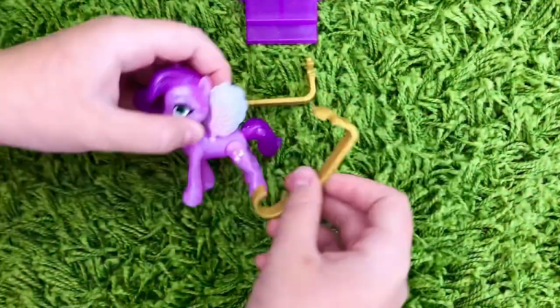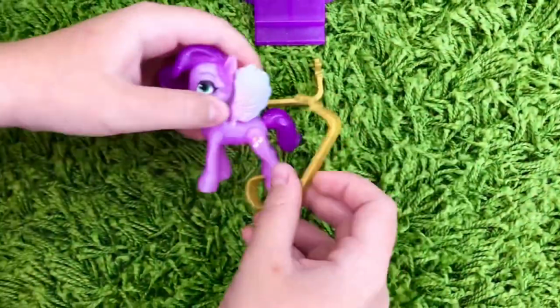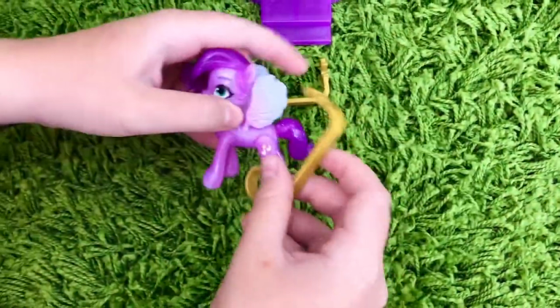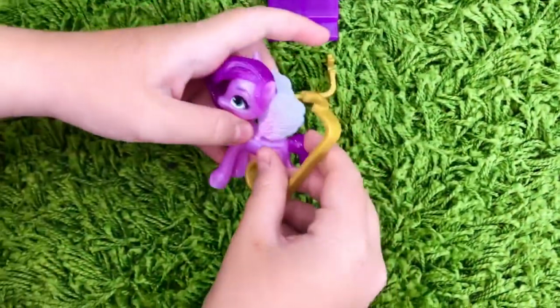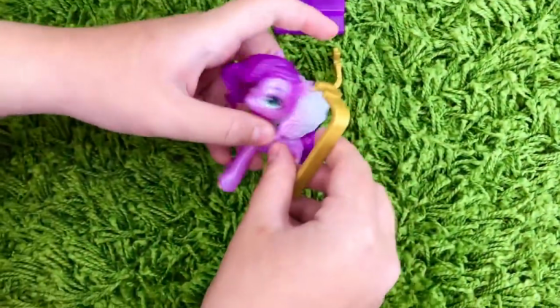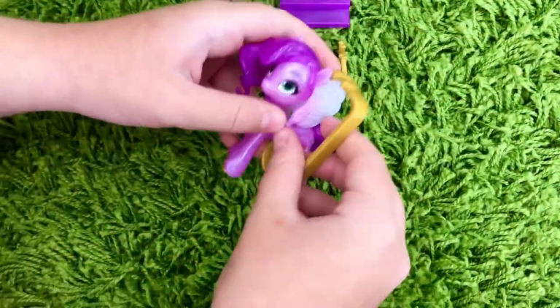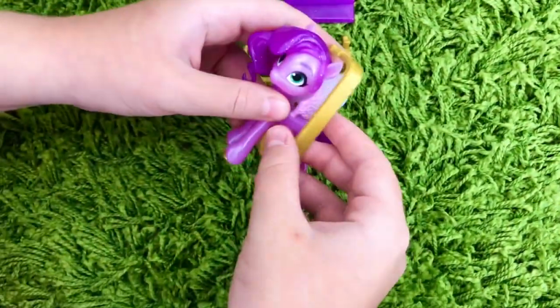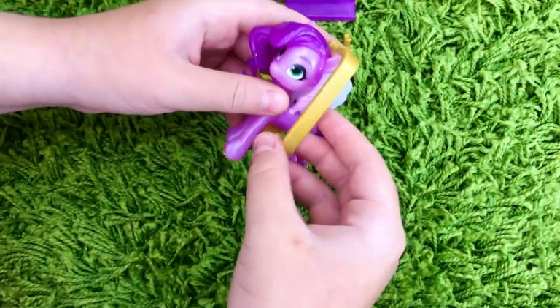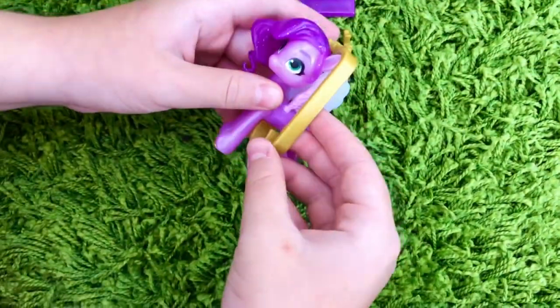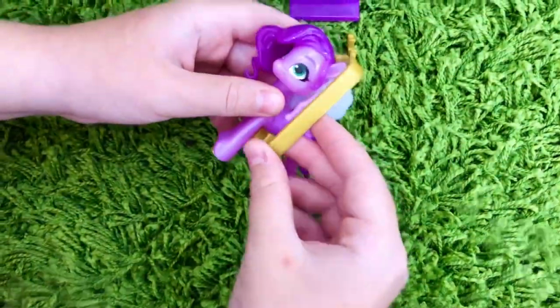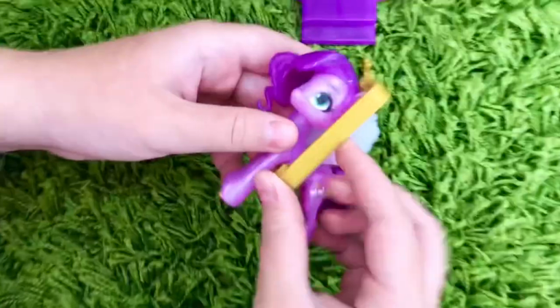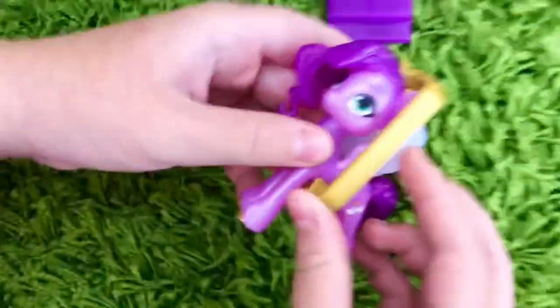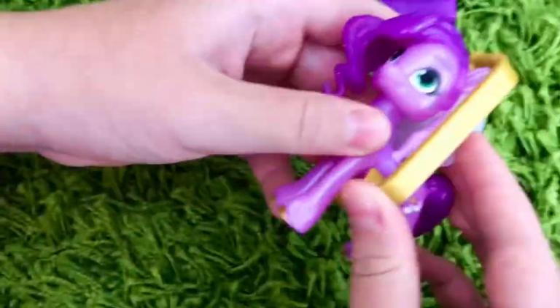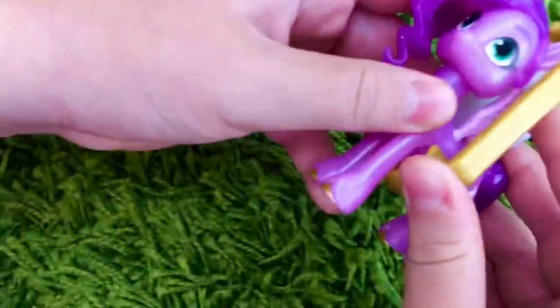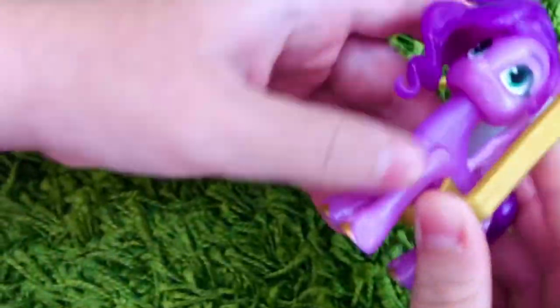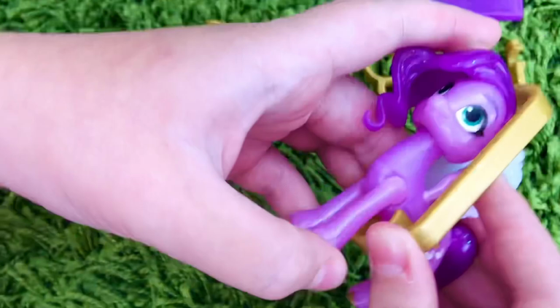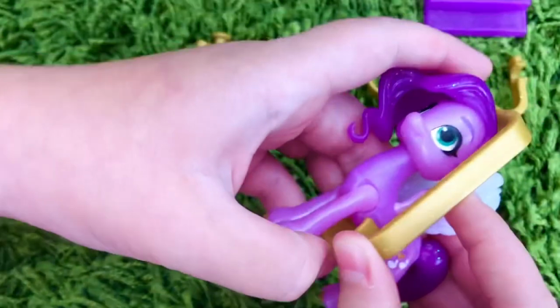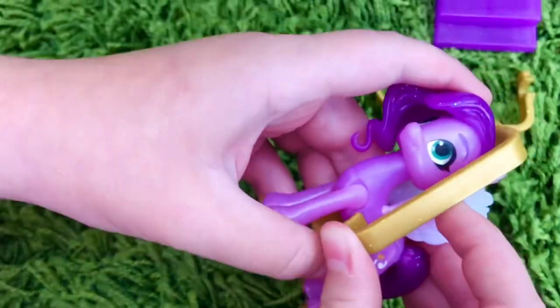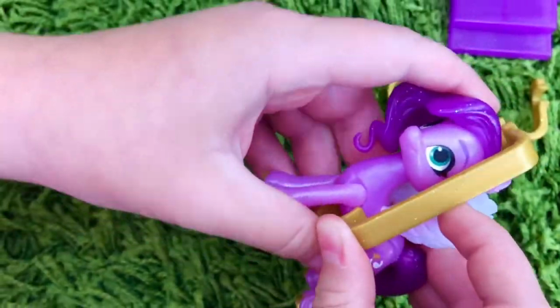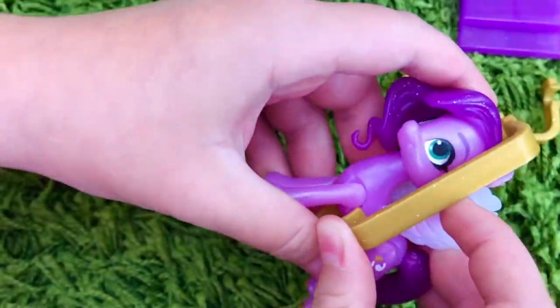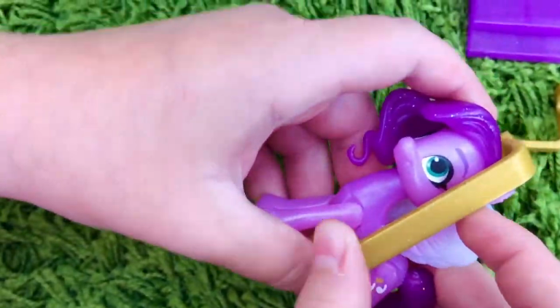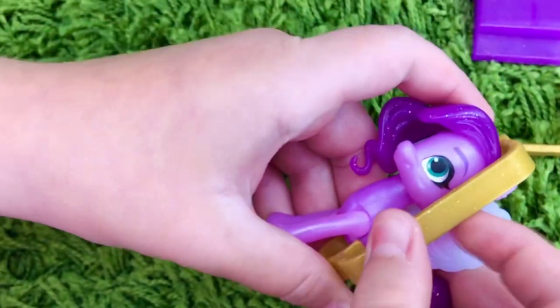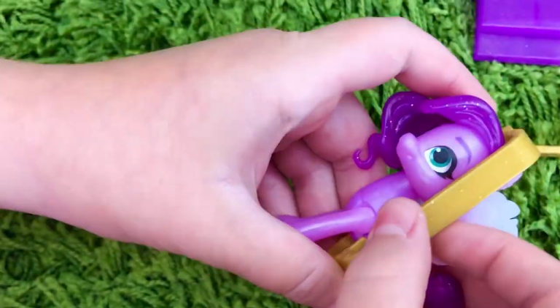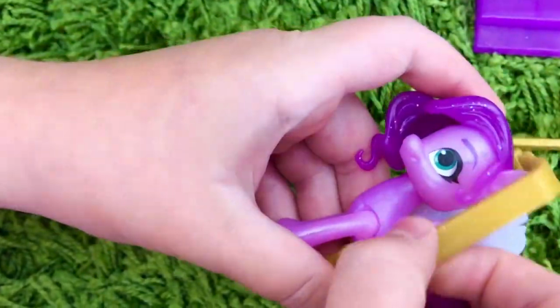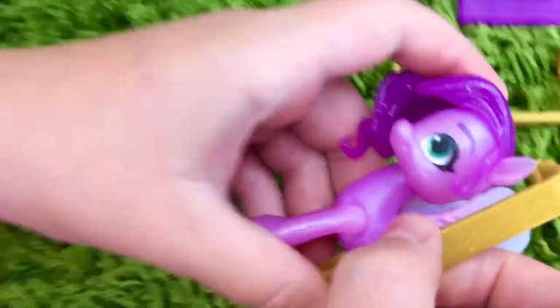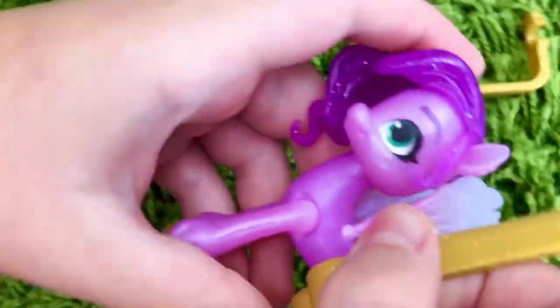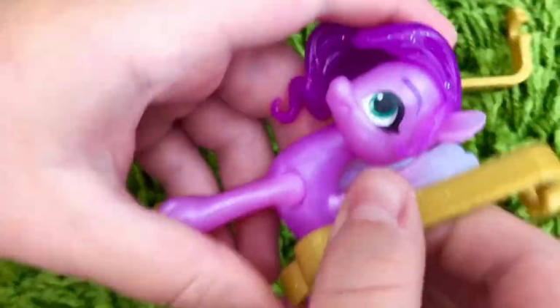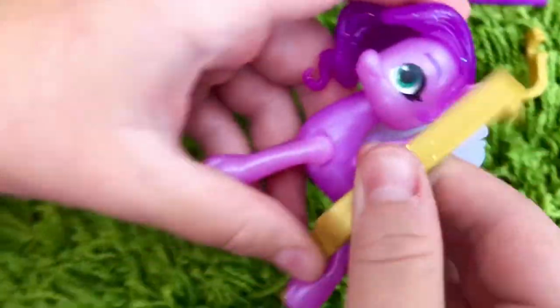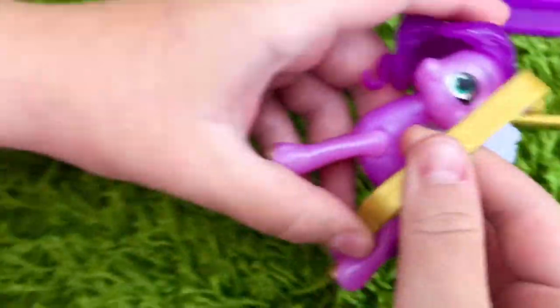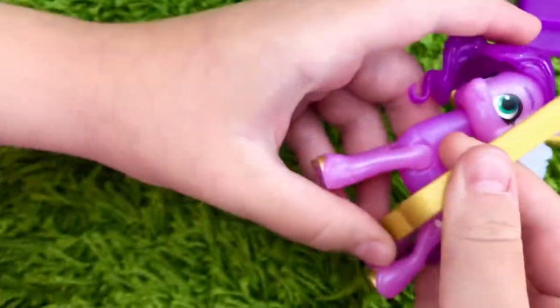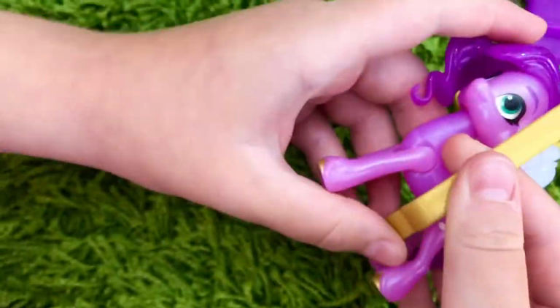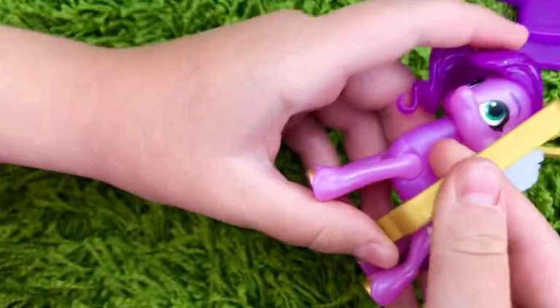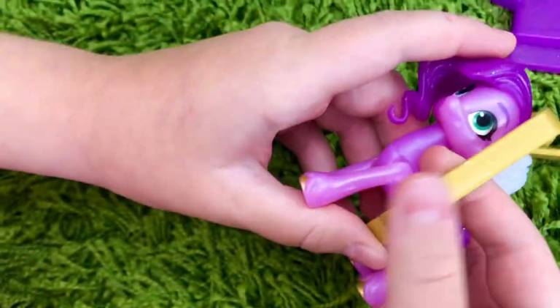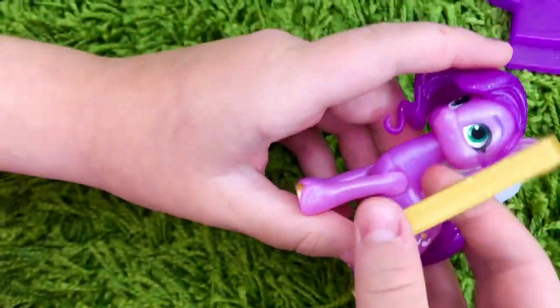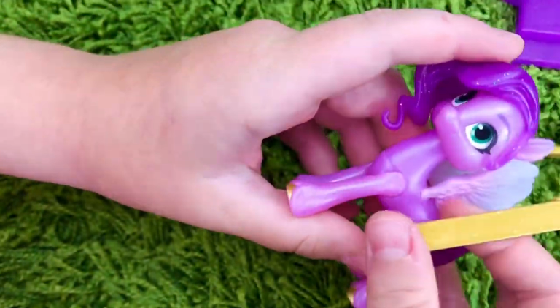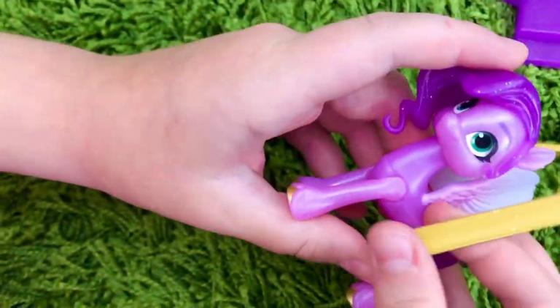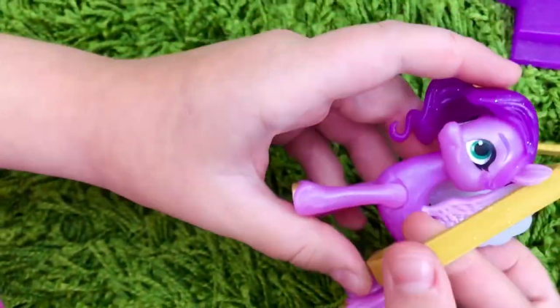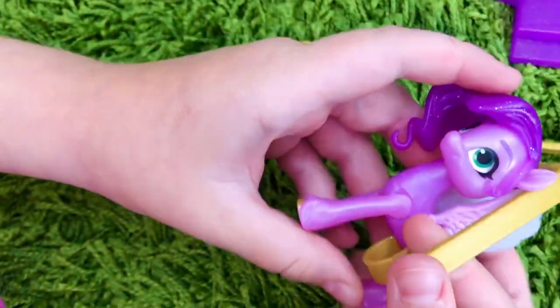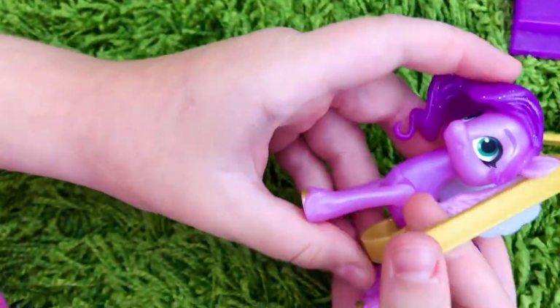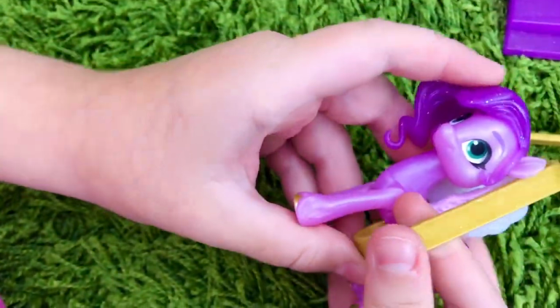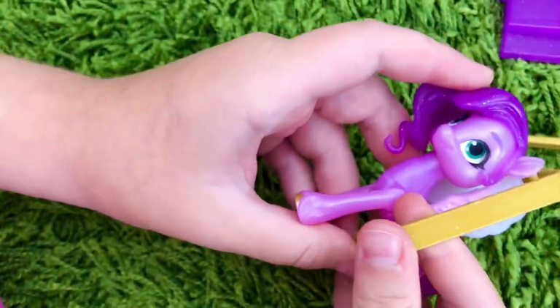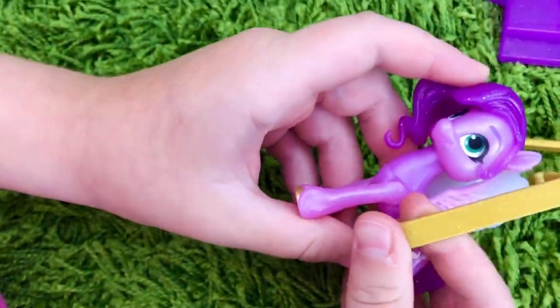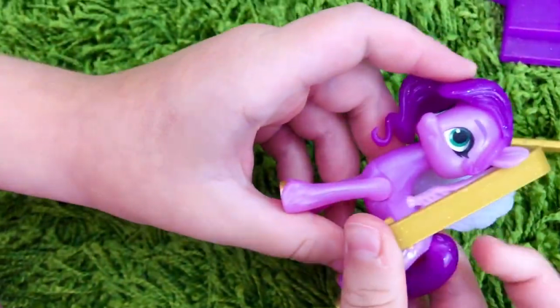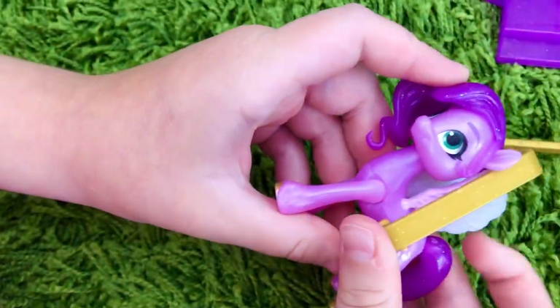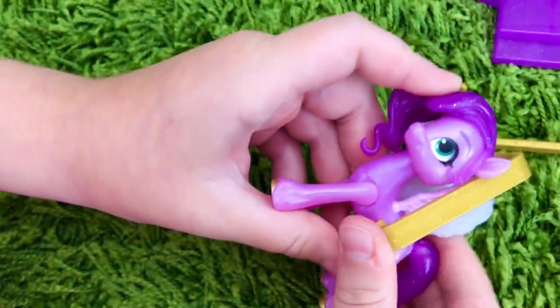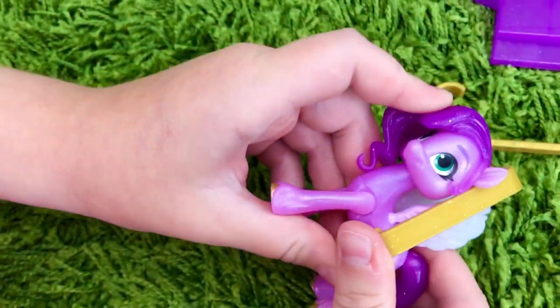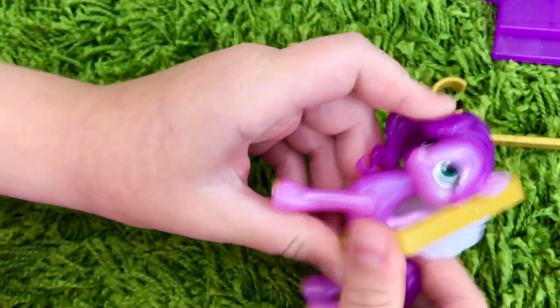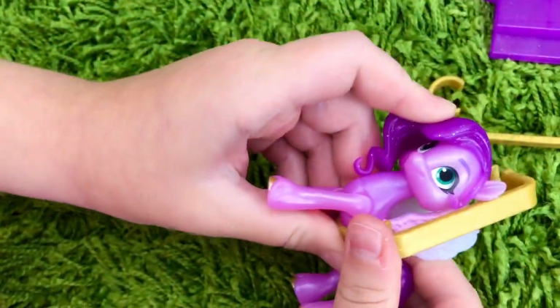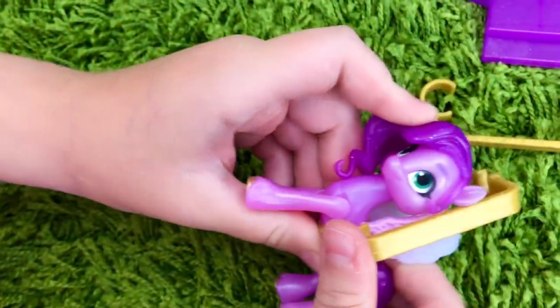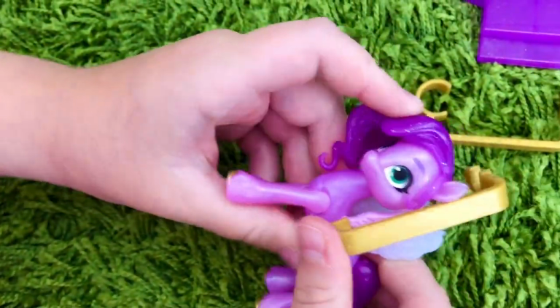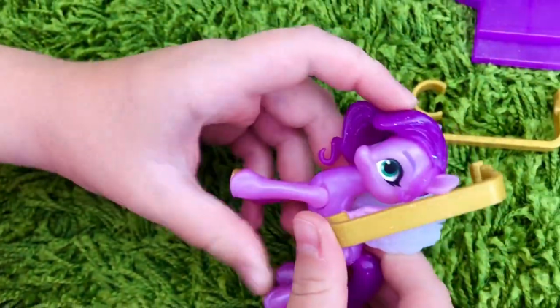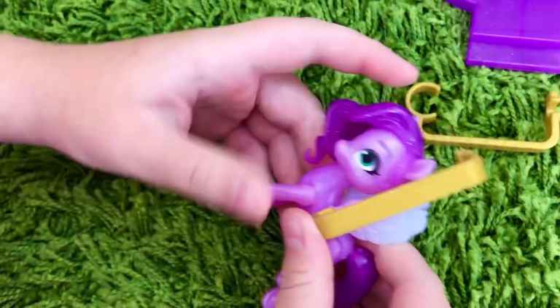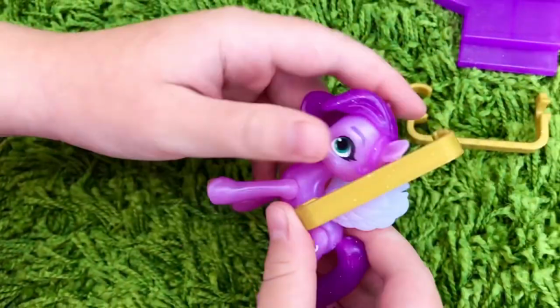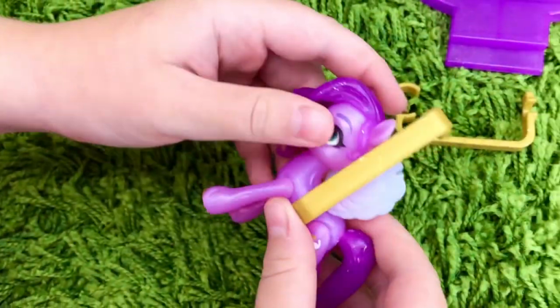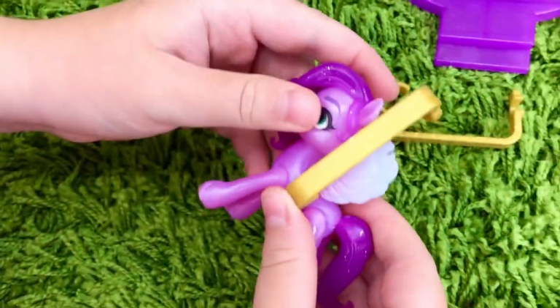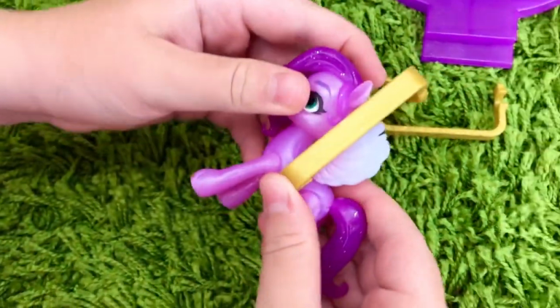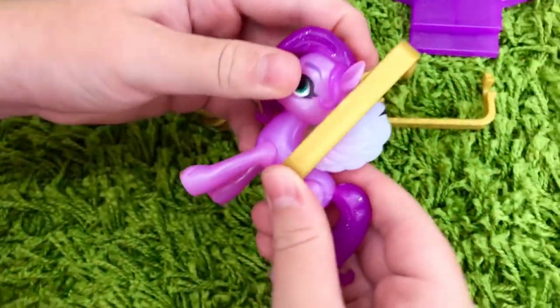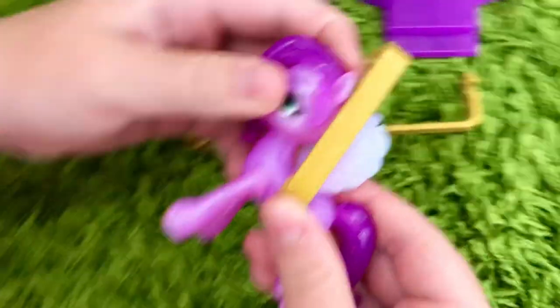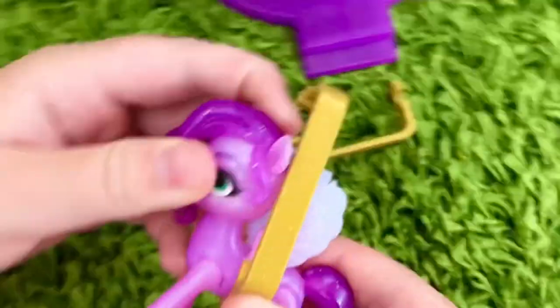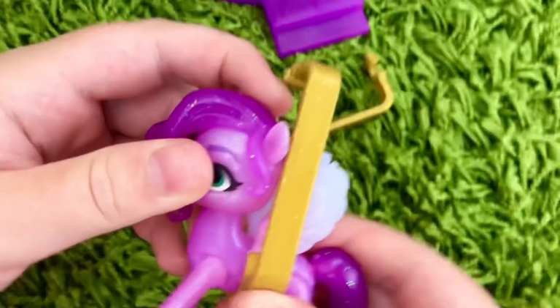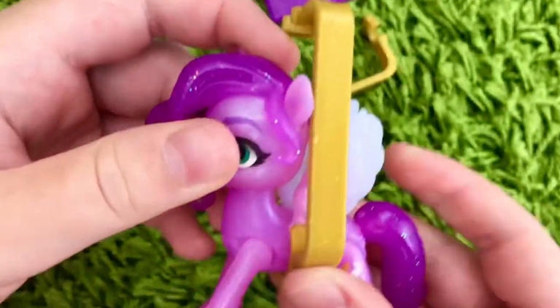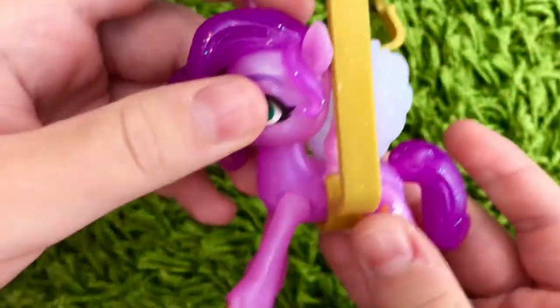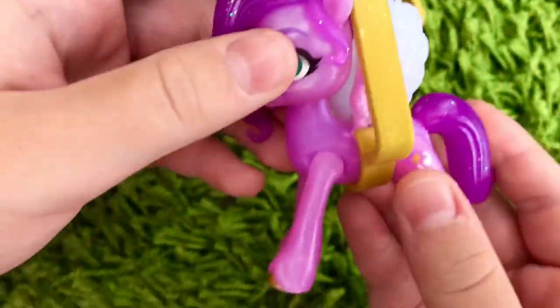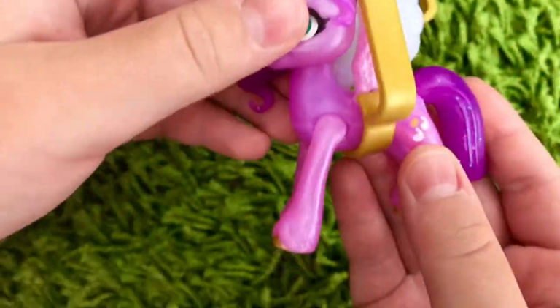For Pip and any other pony in that size, there are slightly different contraptions. It also attaches to the wing part, then the zip line.